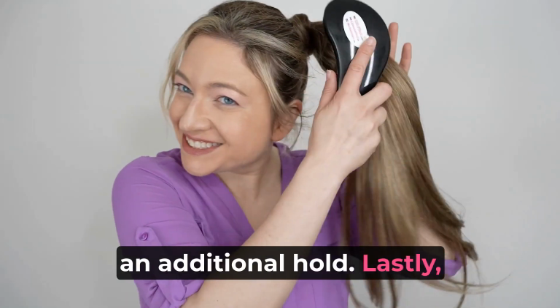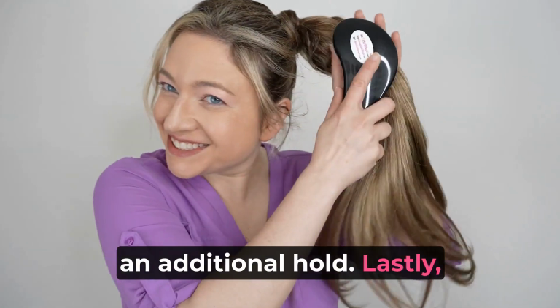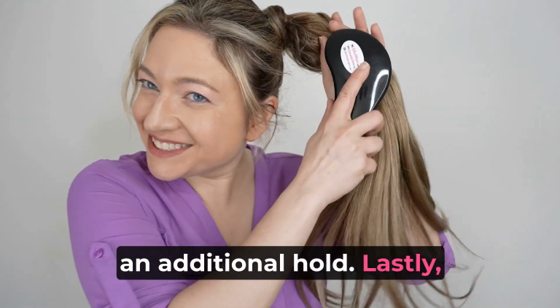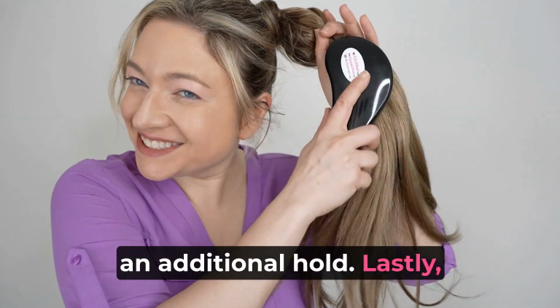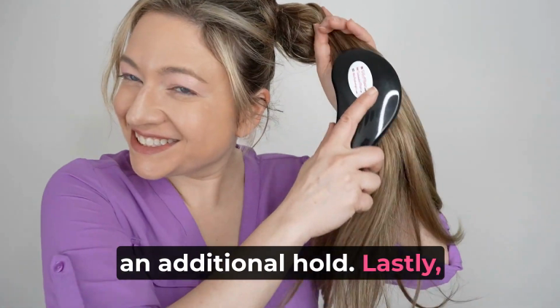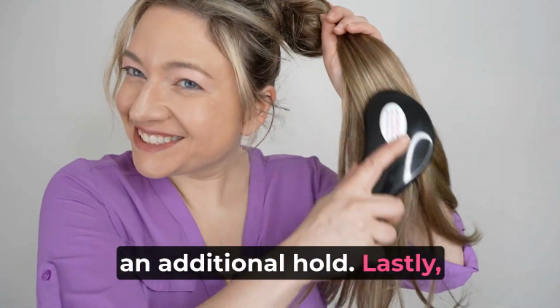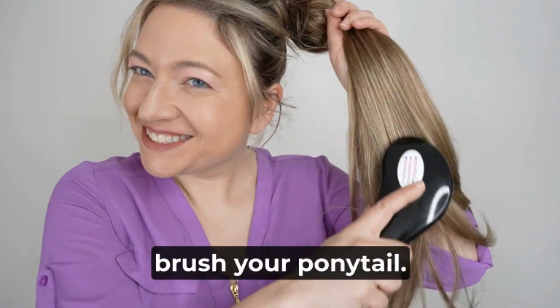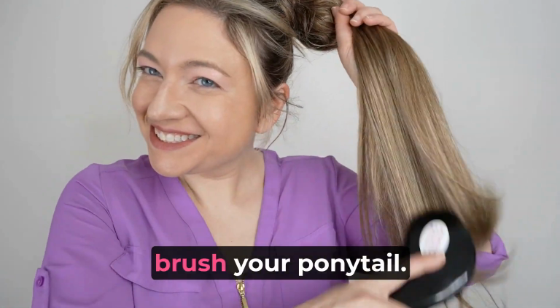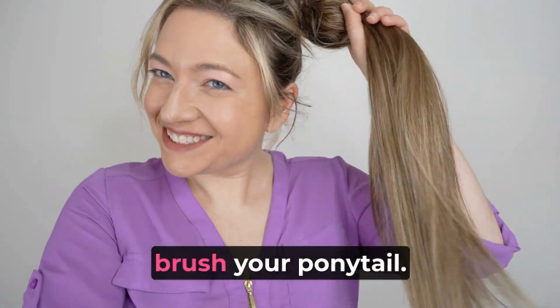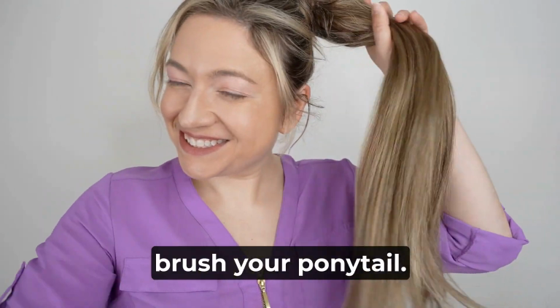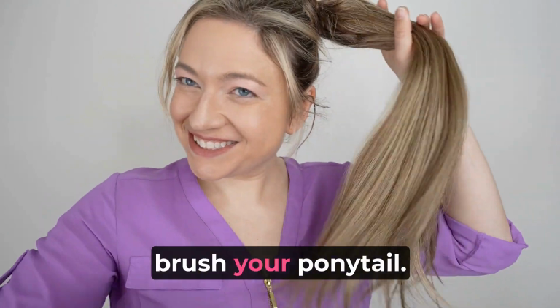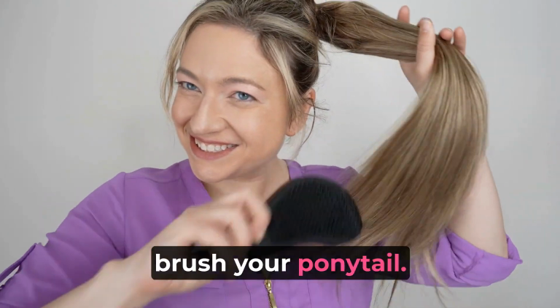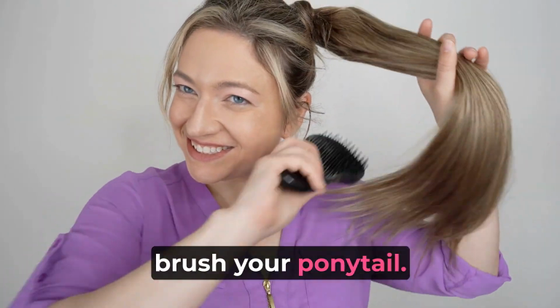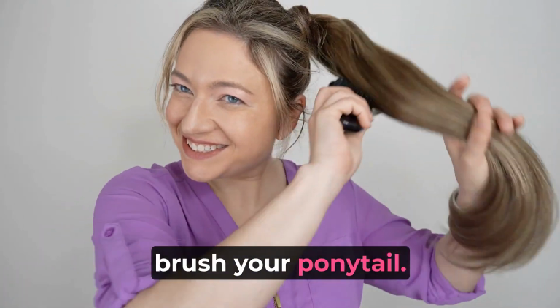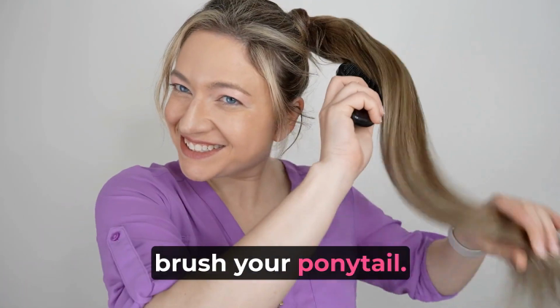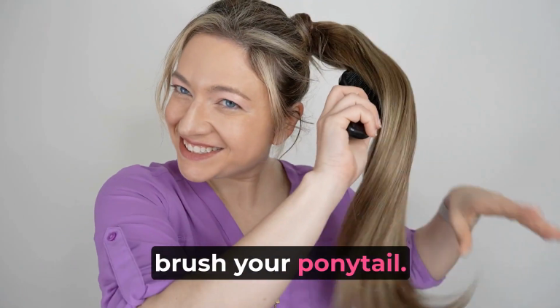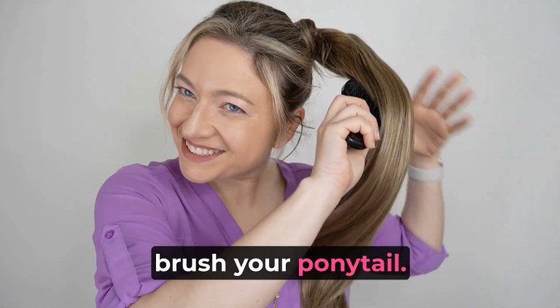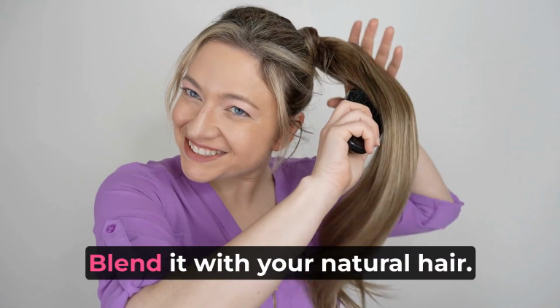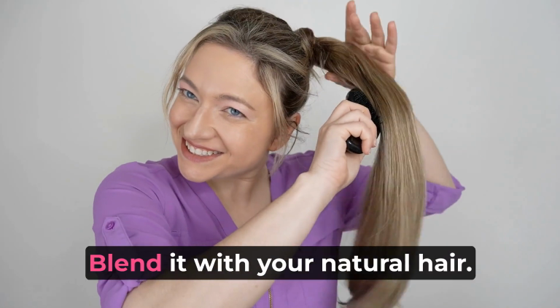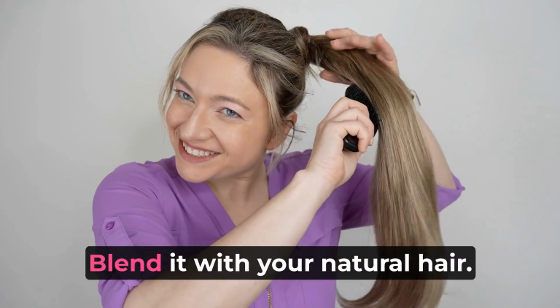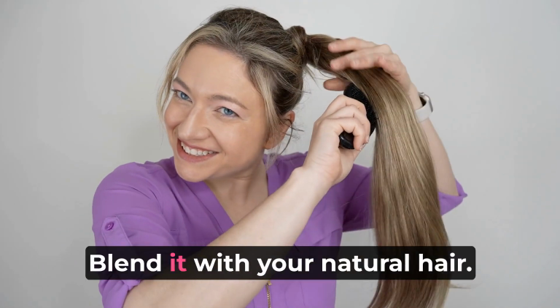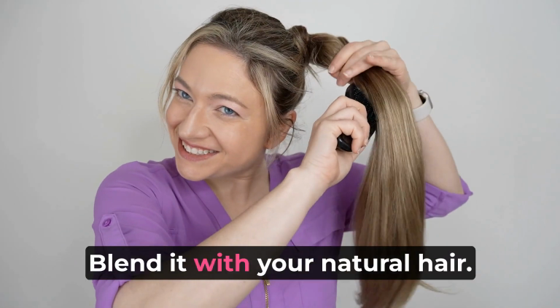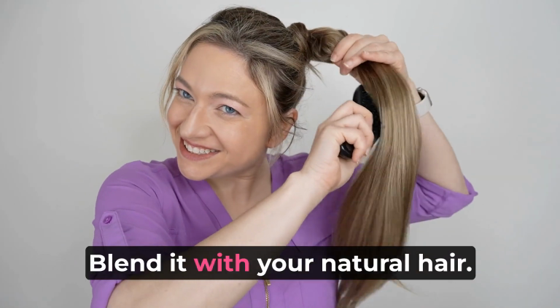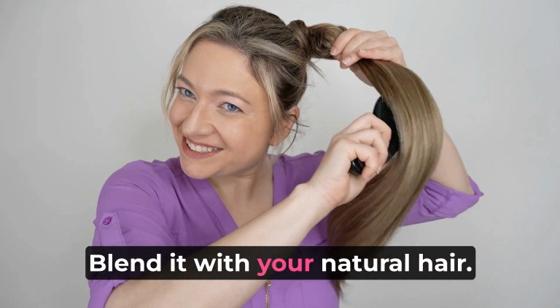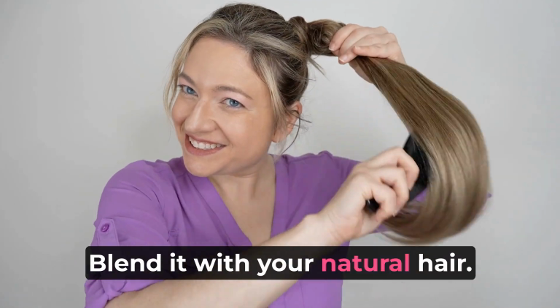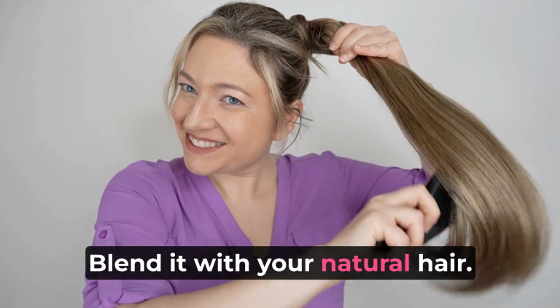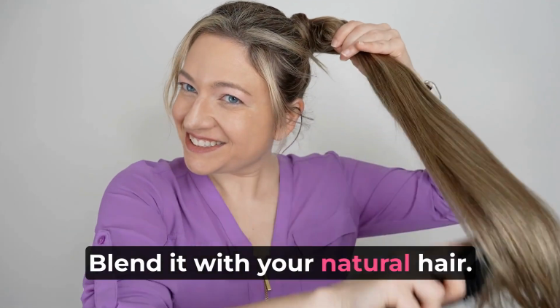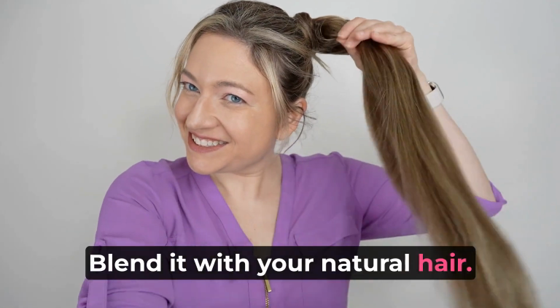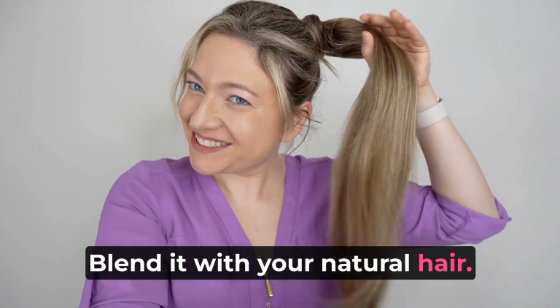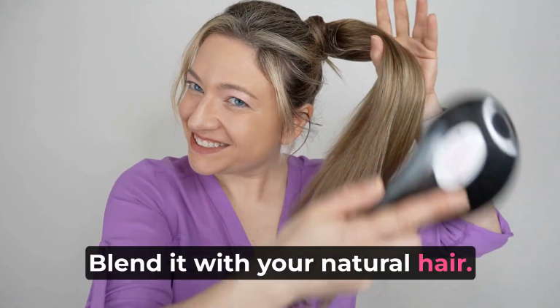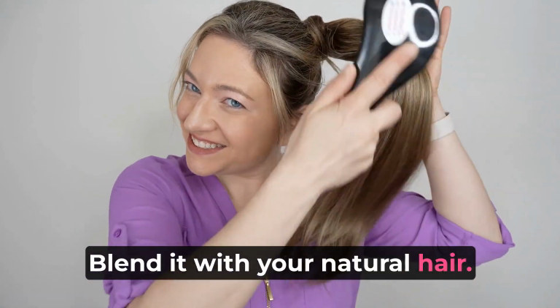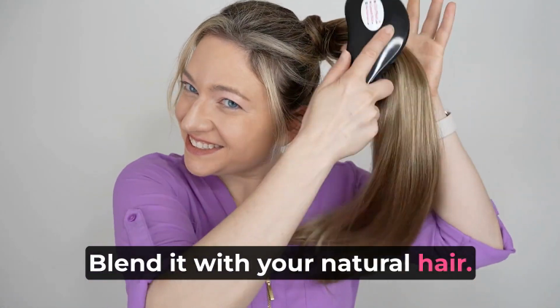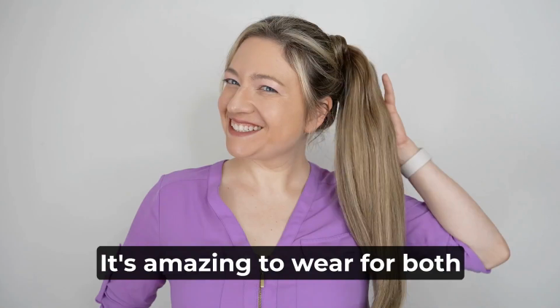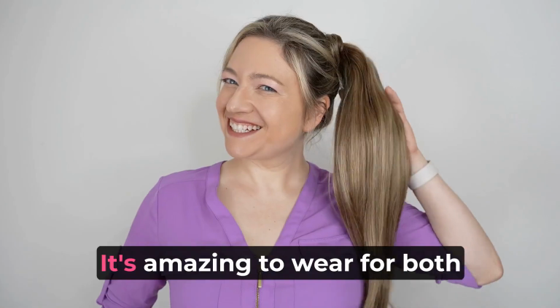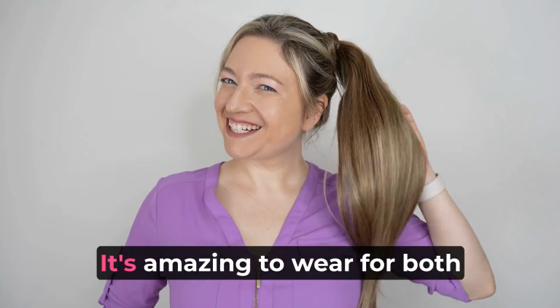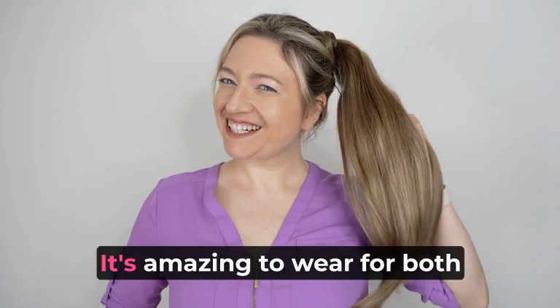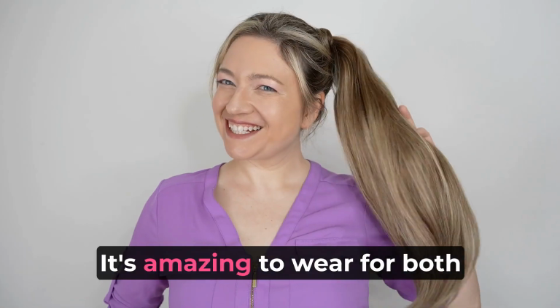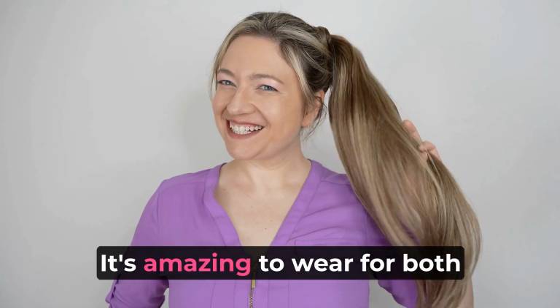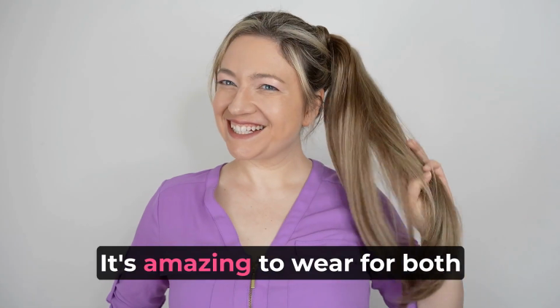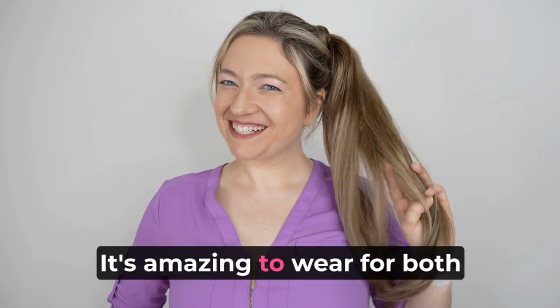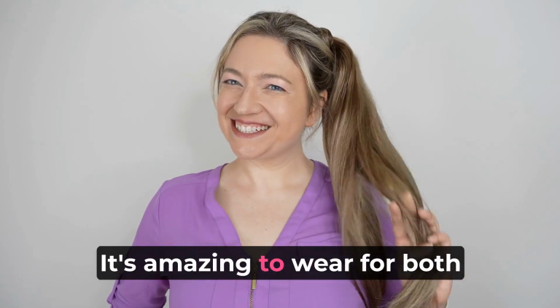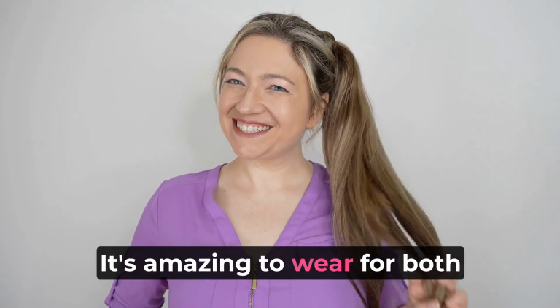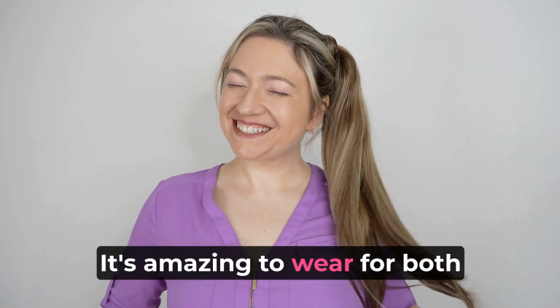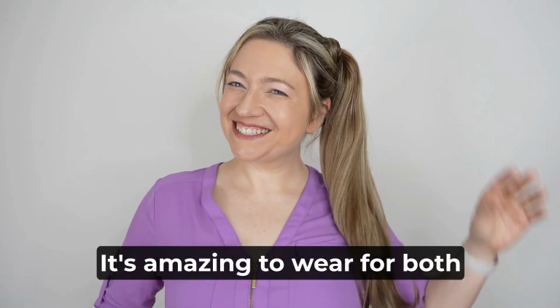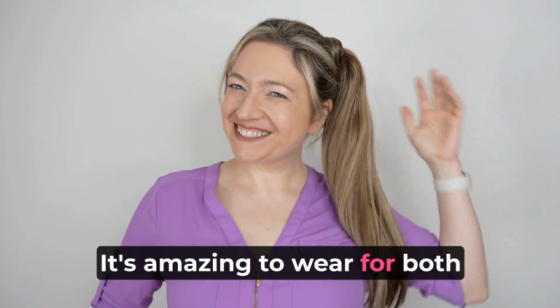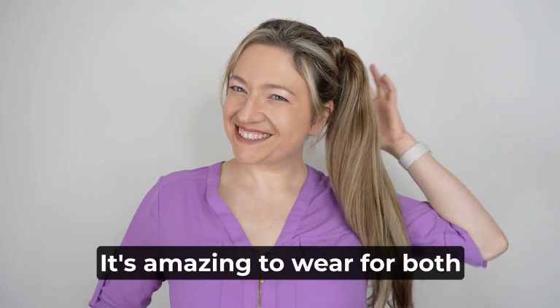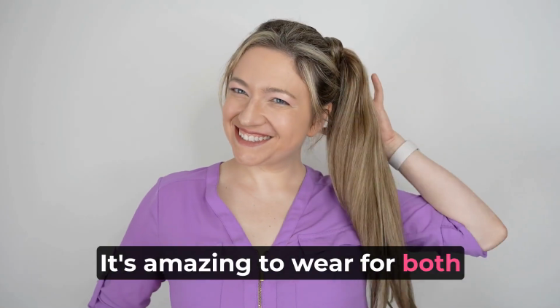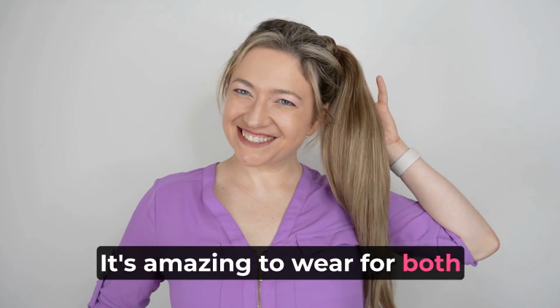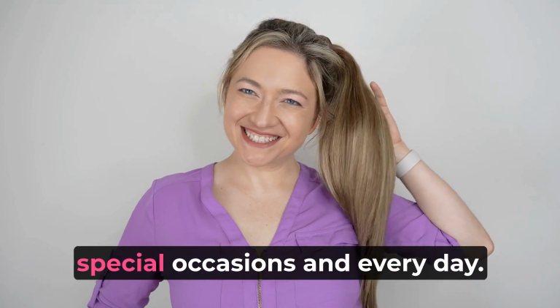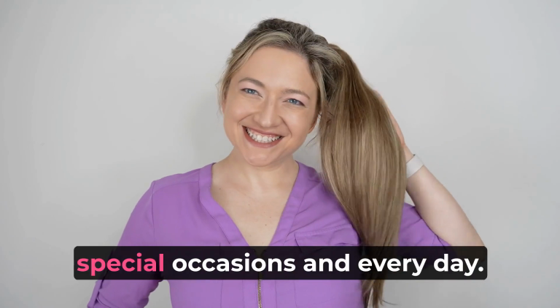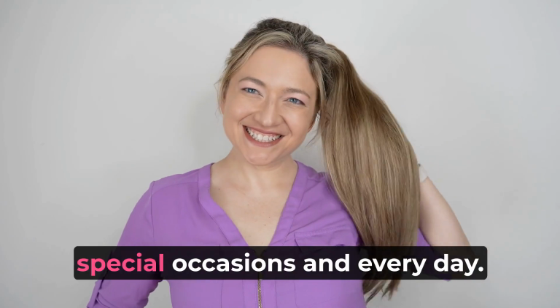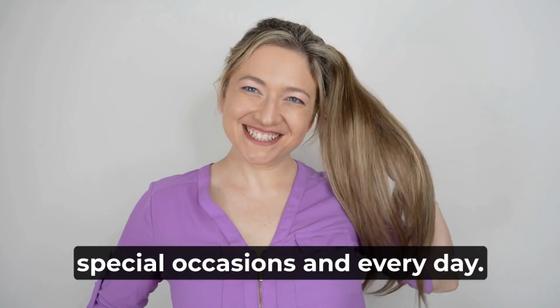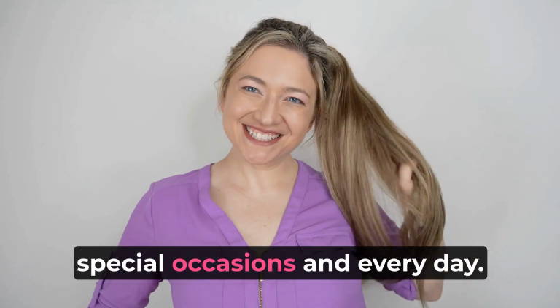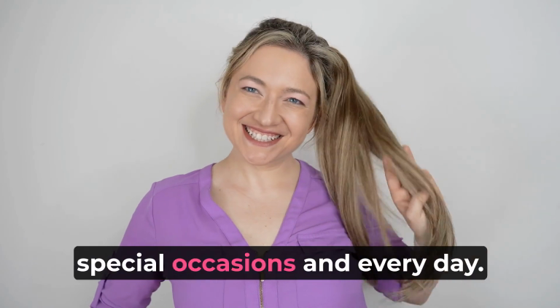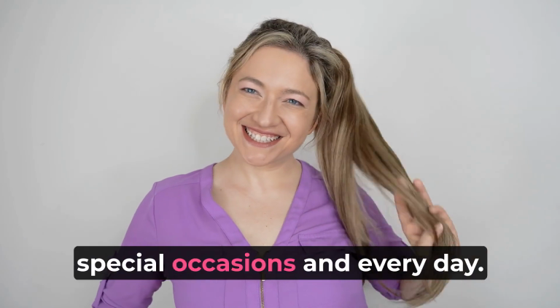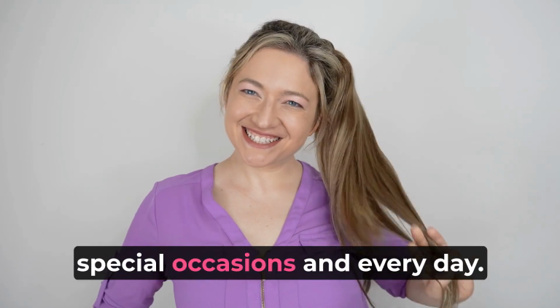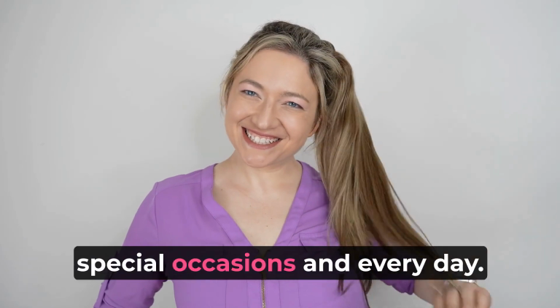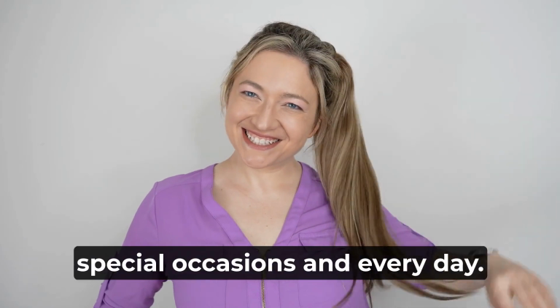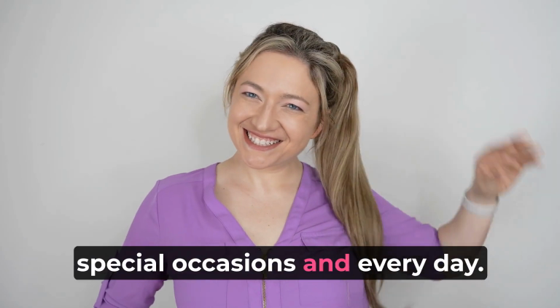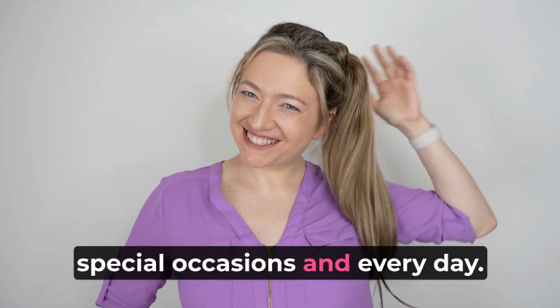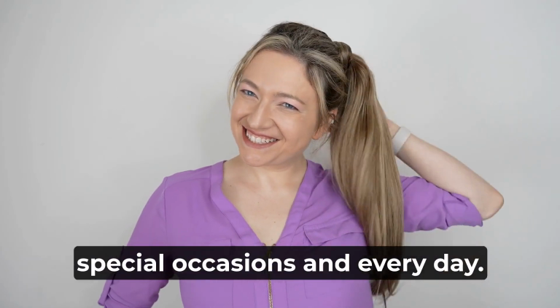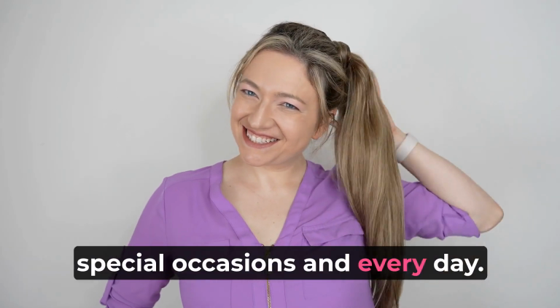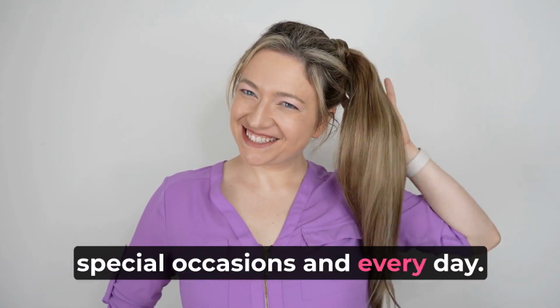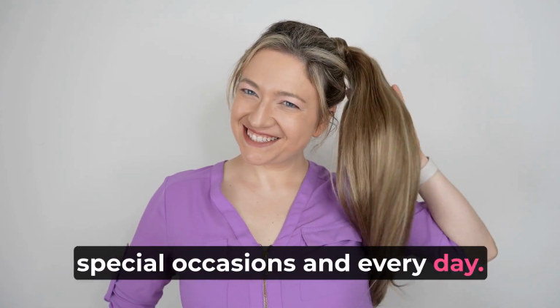Lastly, brush your ponytail to blend it with your natural hair. It's amazing to wear it for both special occasions and every day.